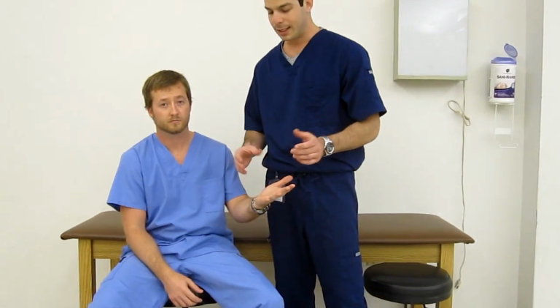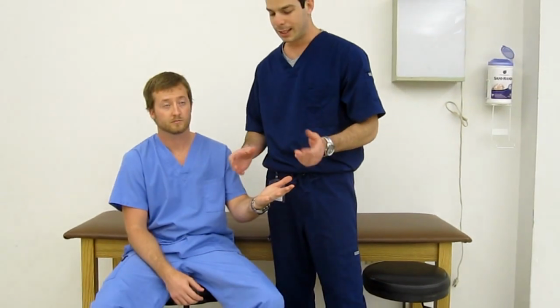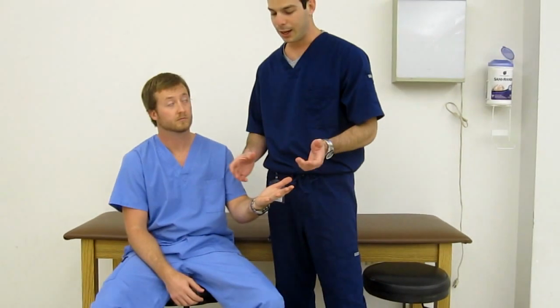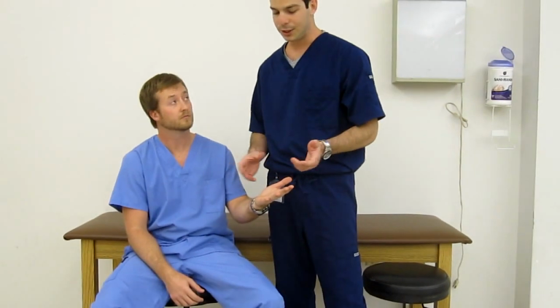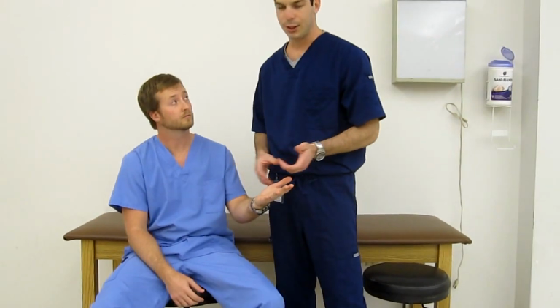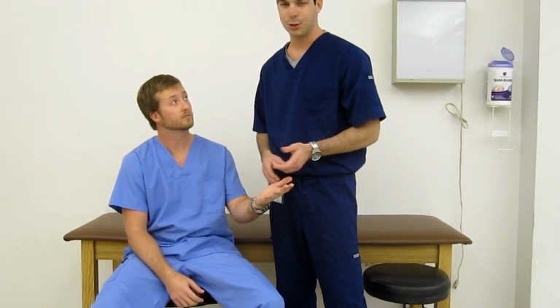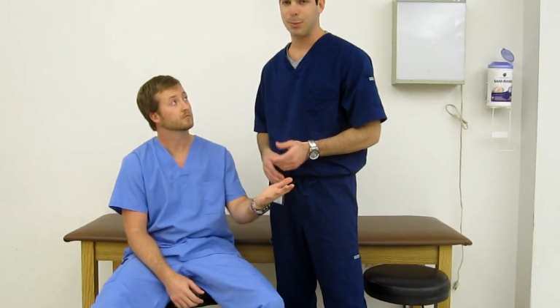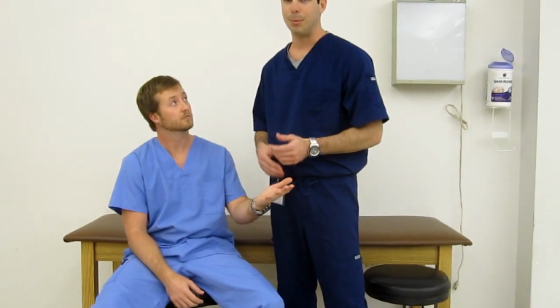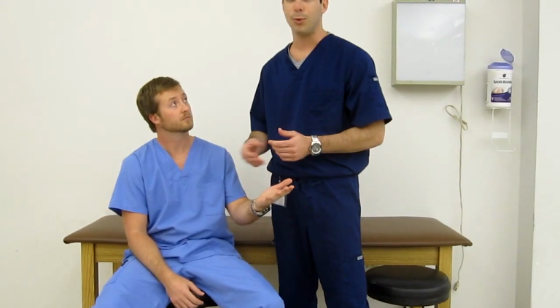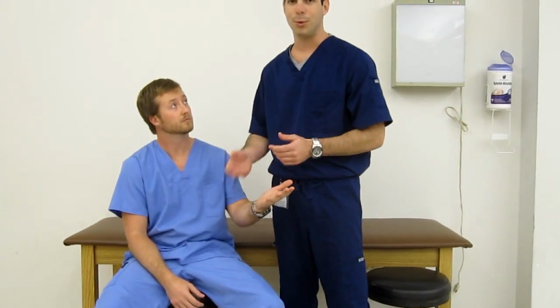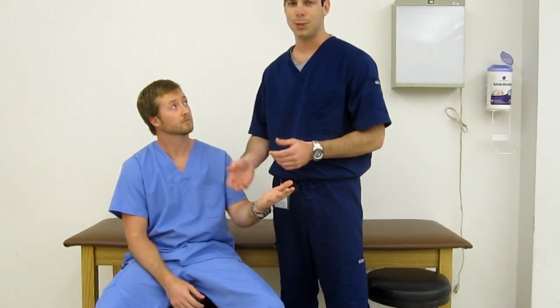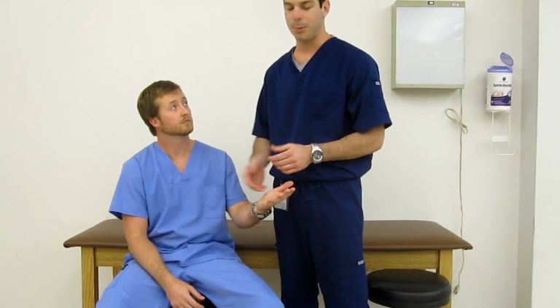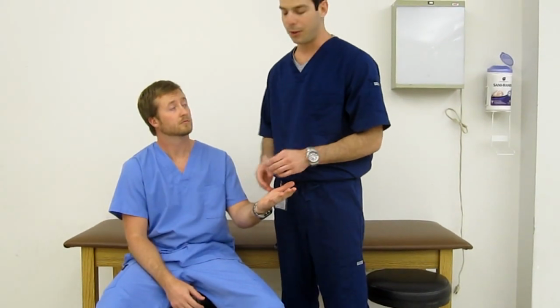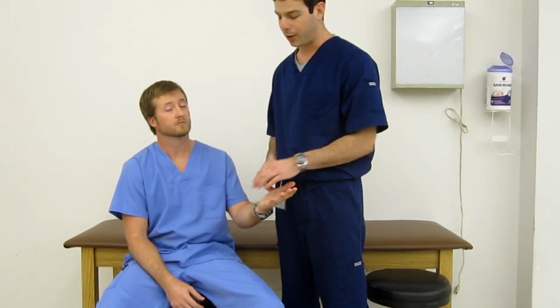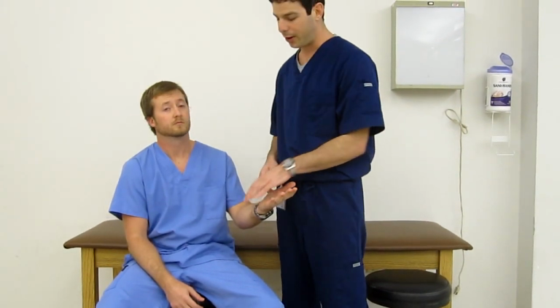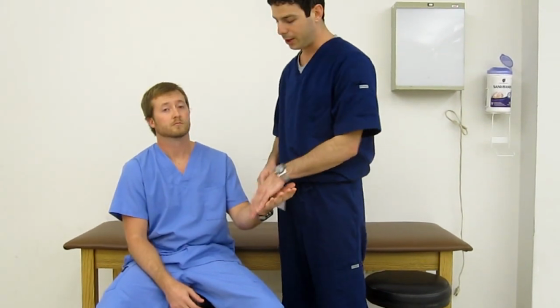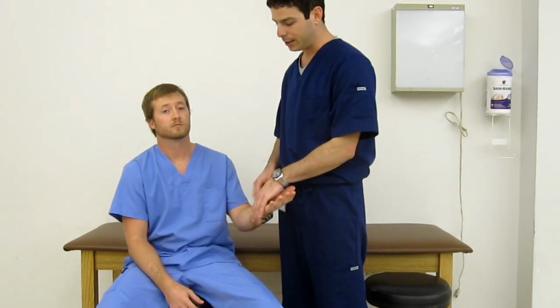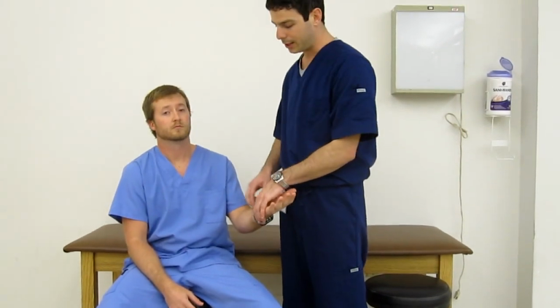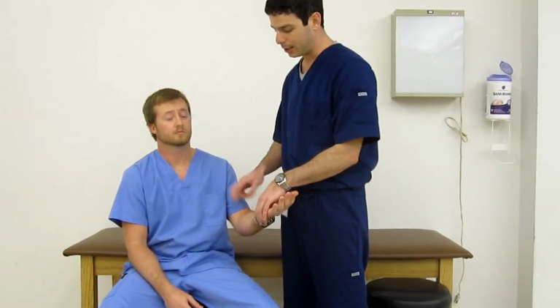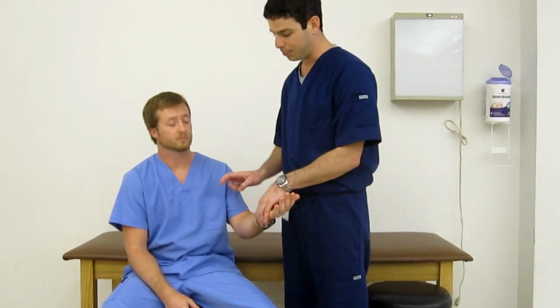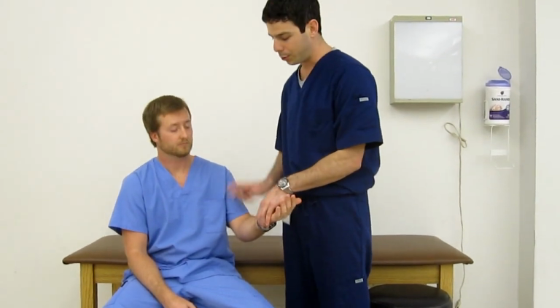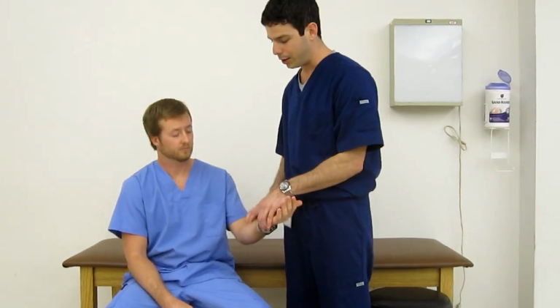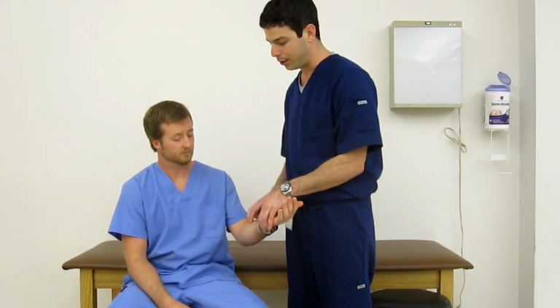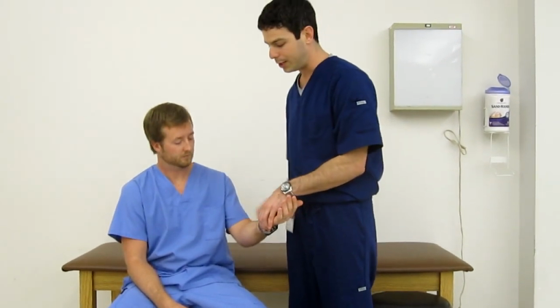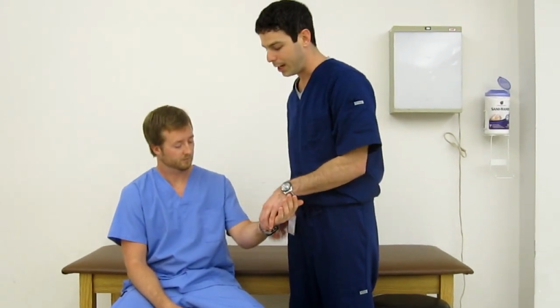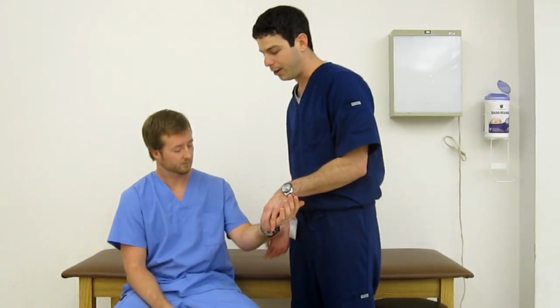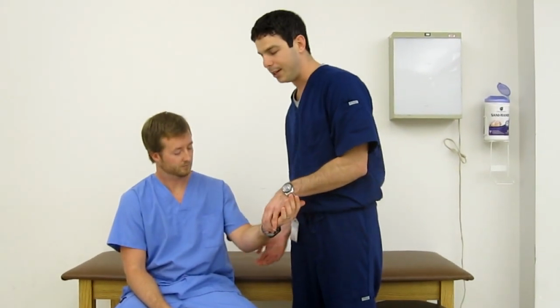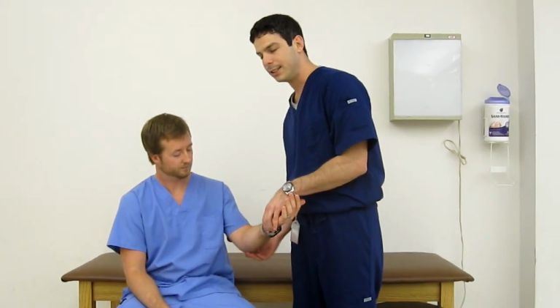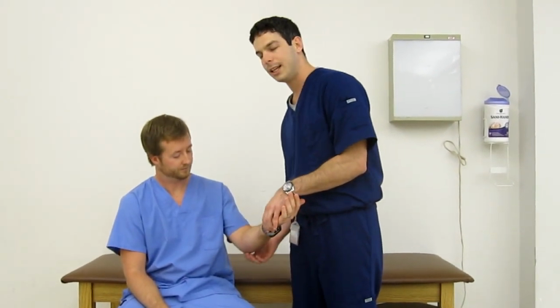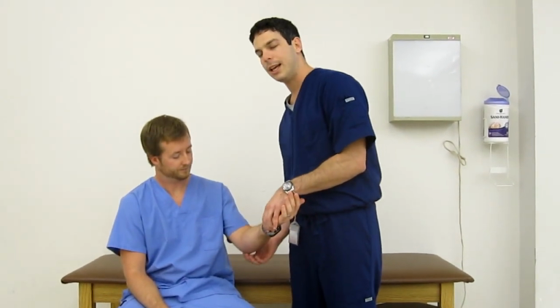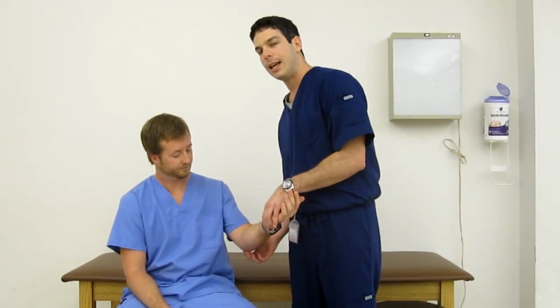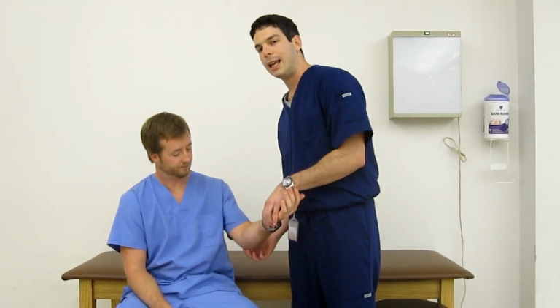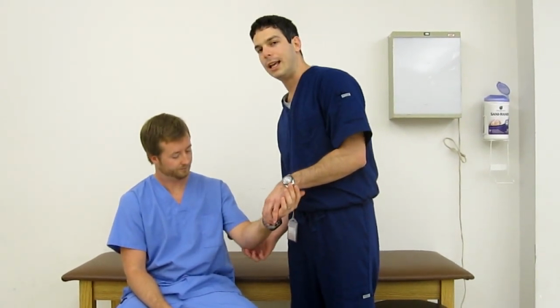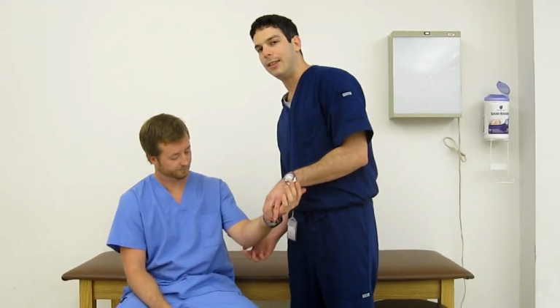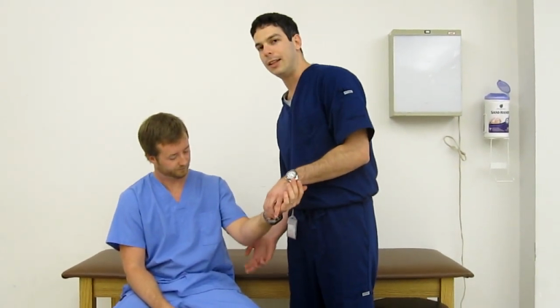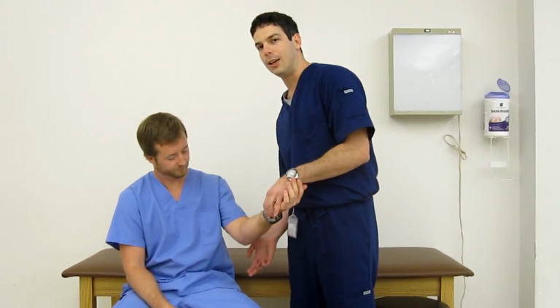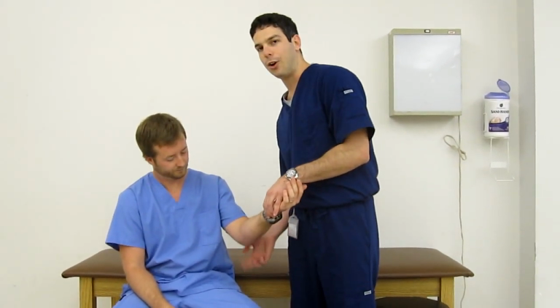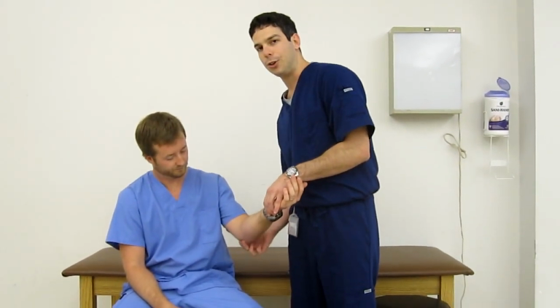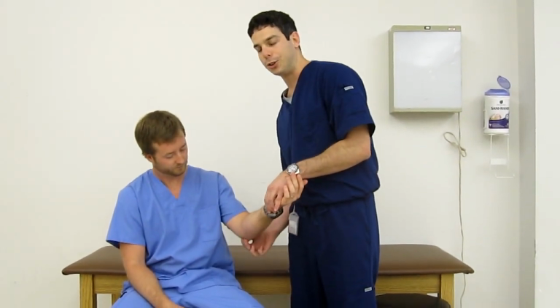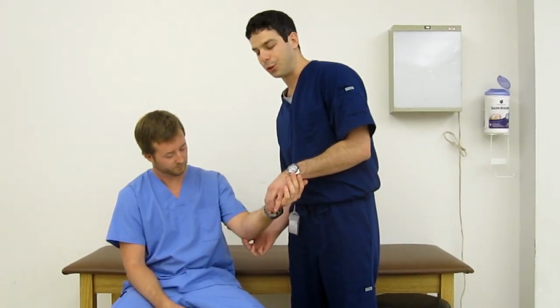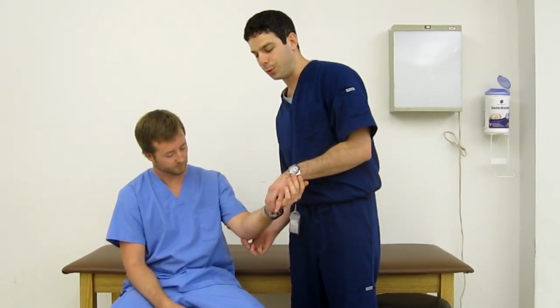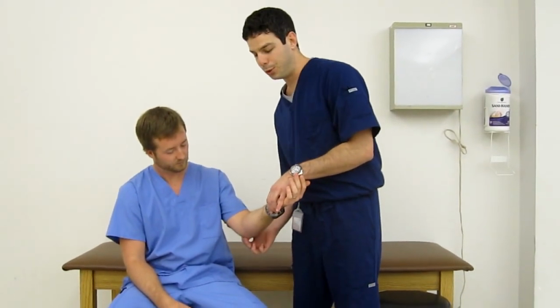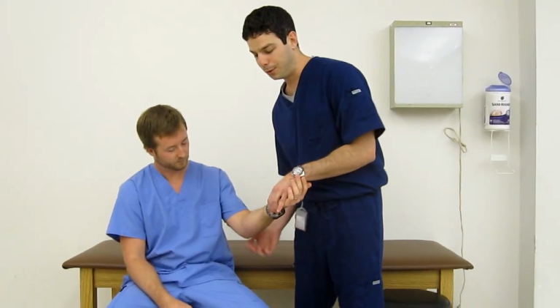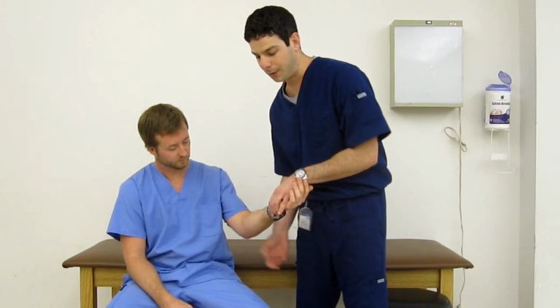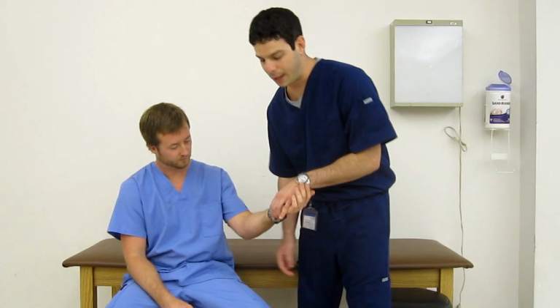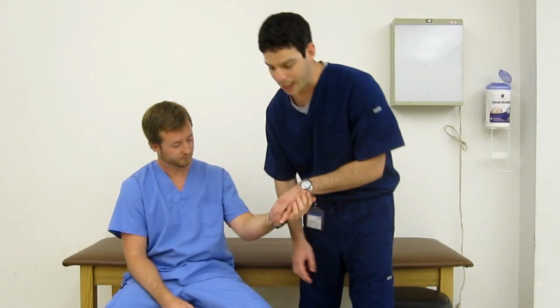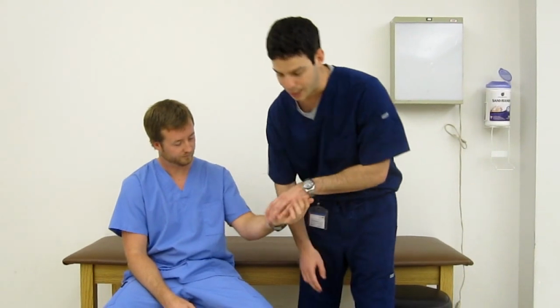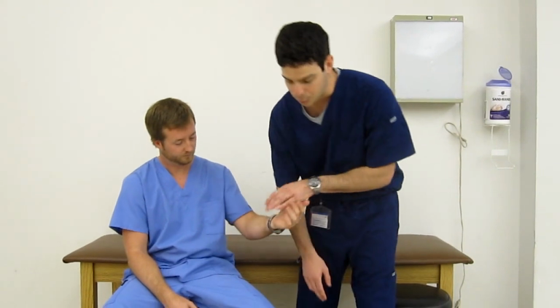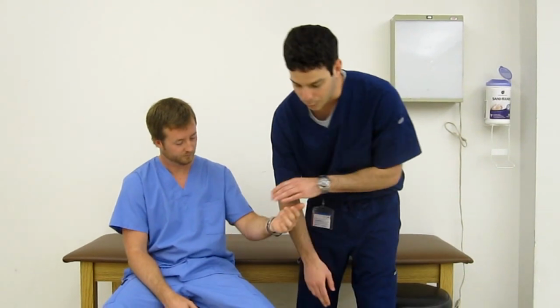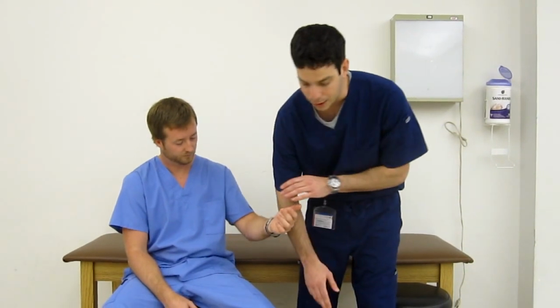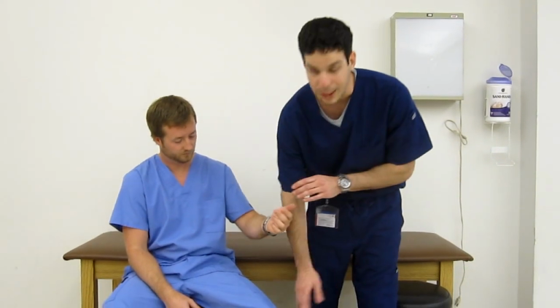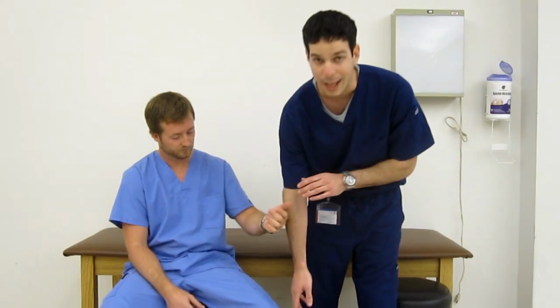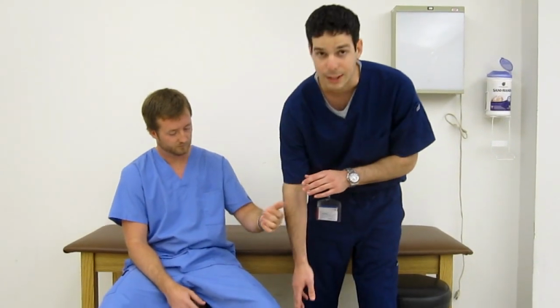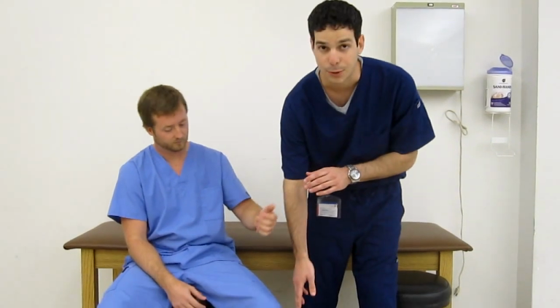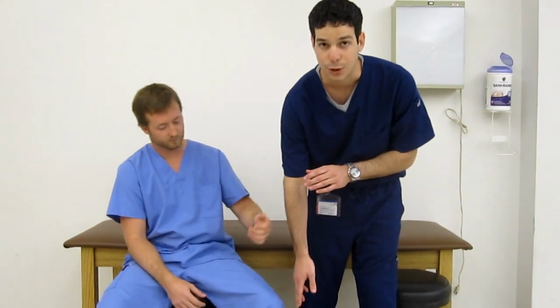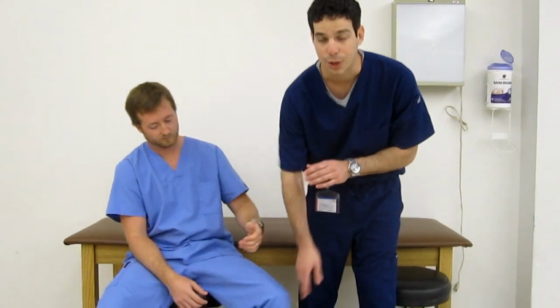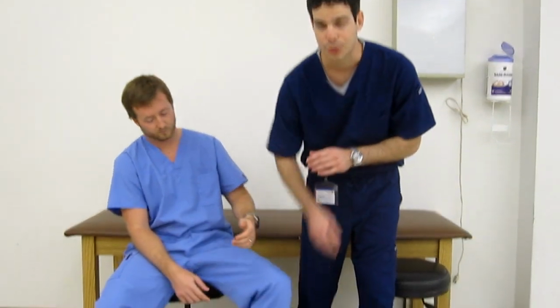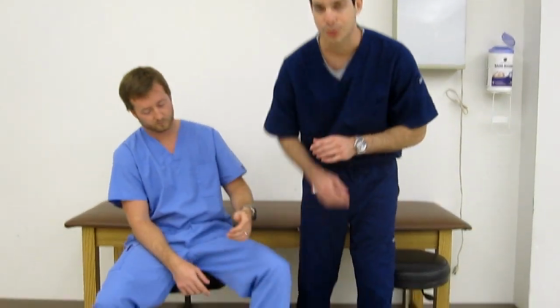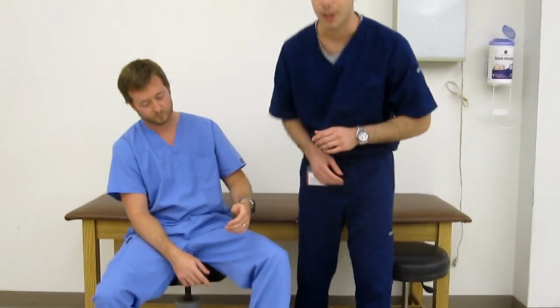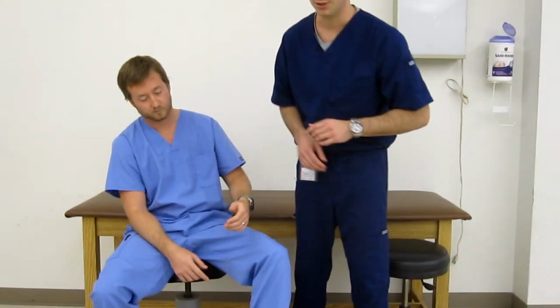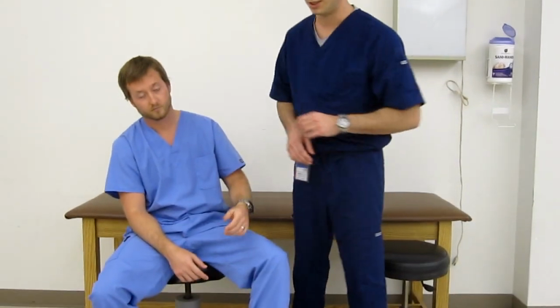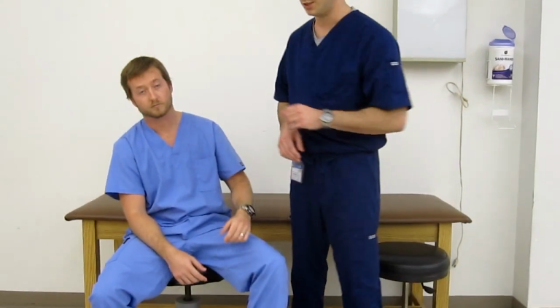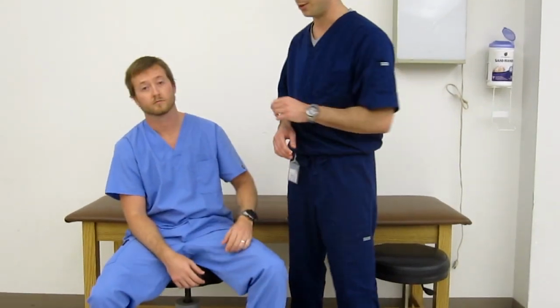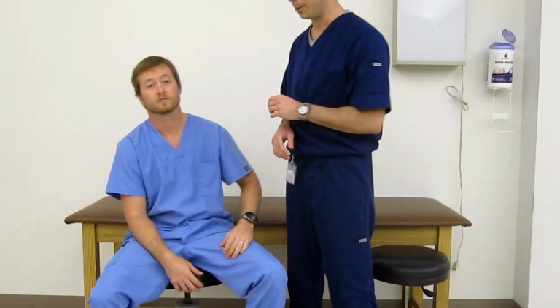Tinel's can also be performed in some other areas, like the pronator teres in the ulnar groove, as well as for tarsal tunnel syndrome.